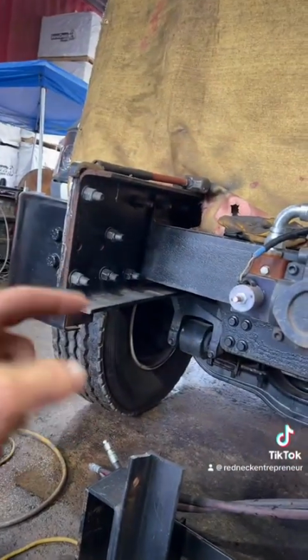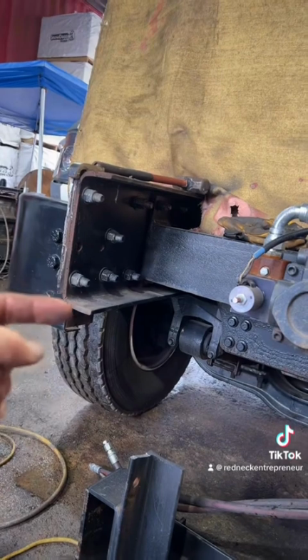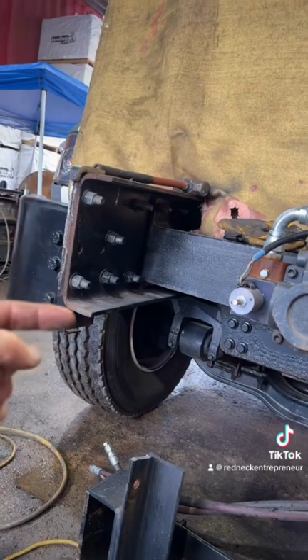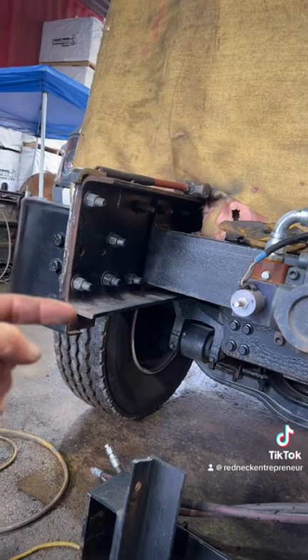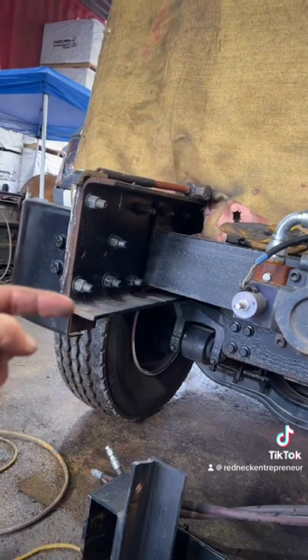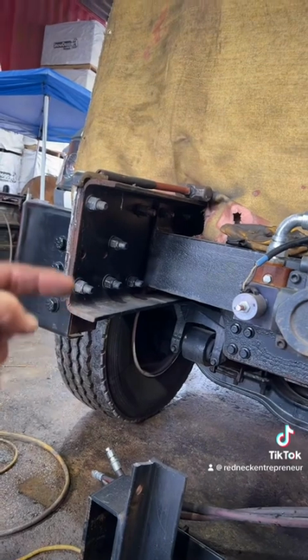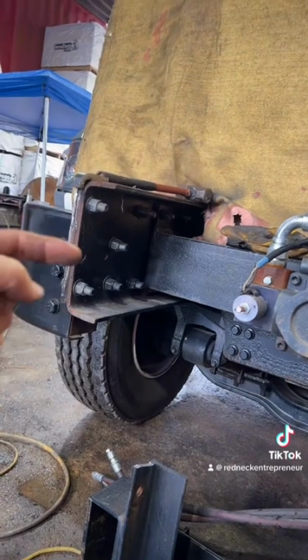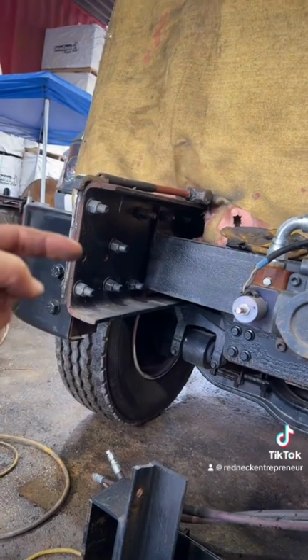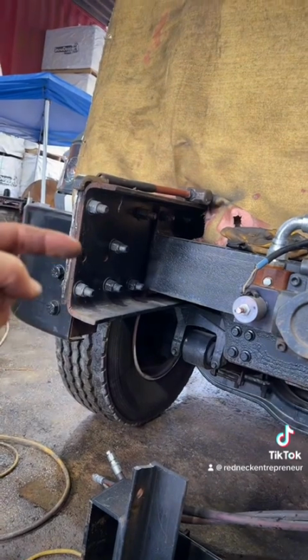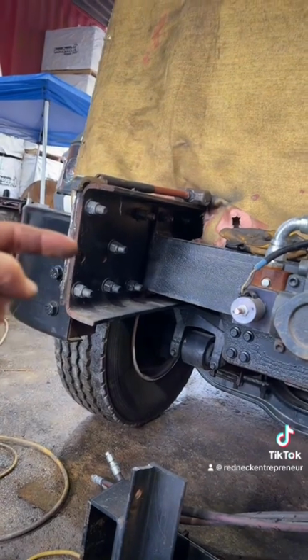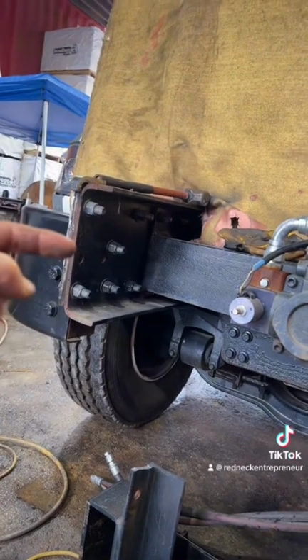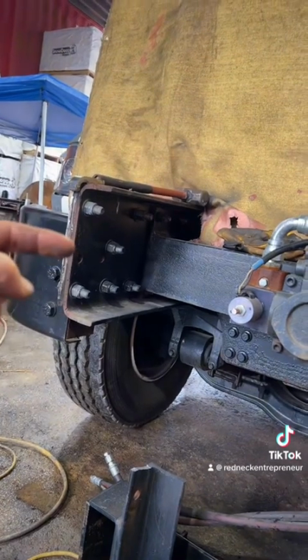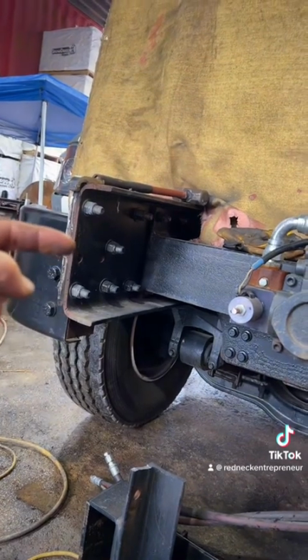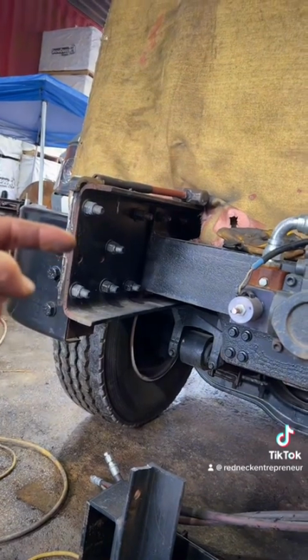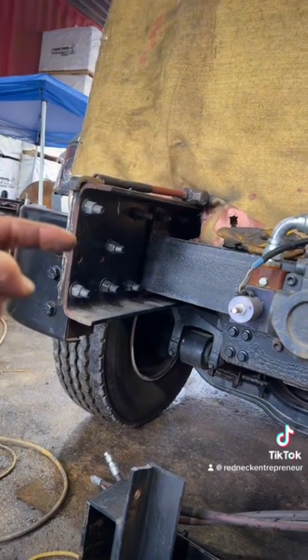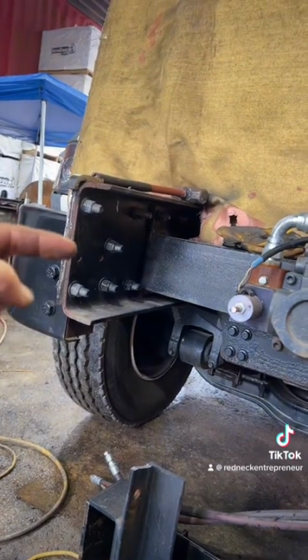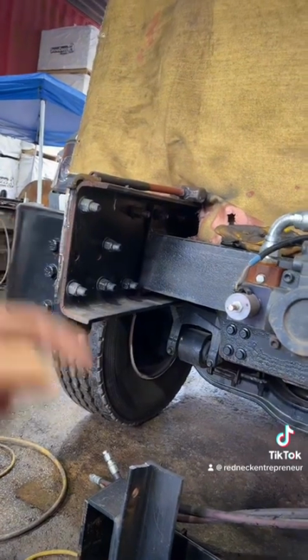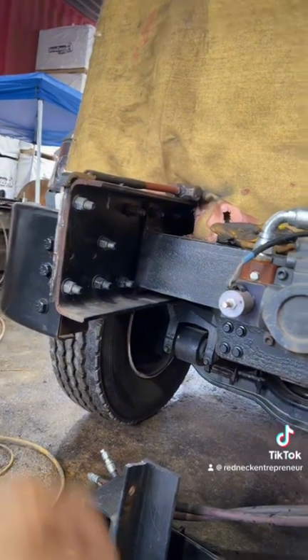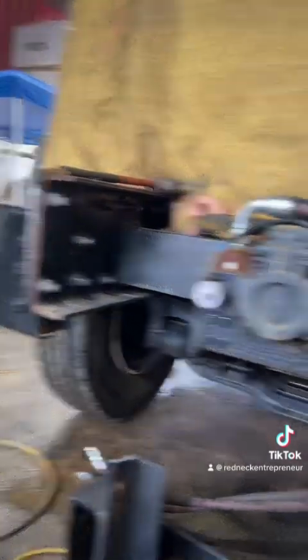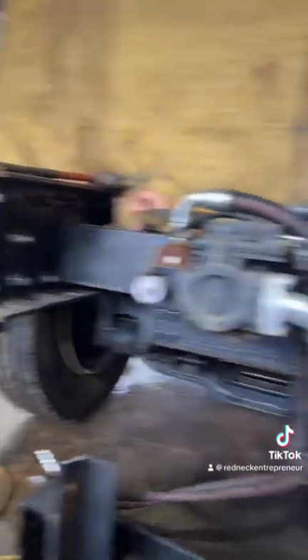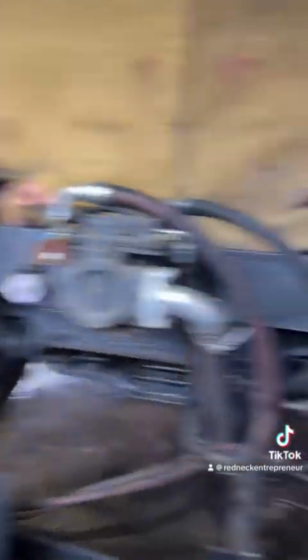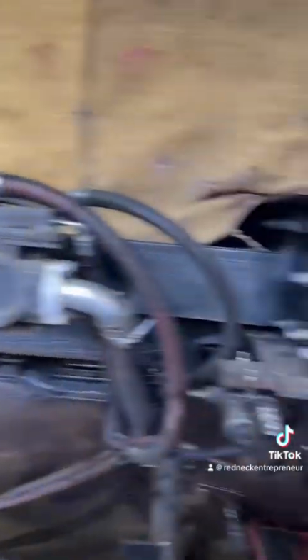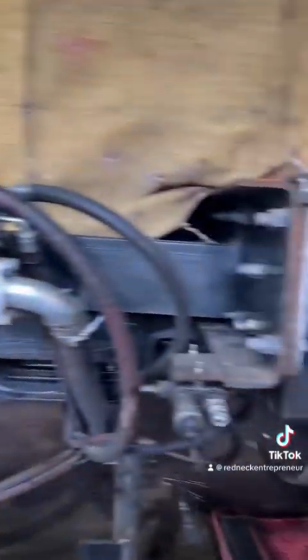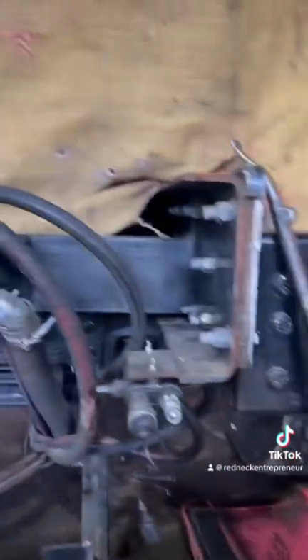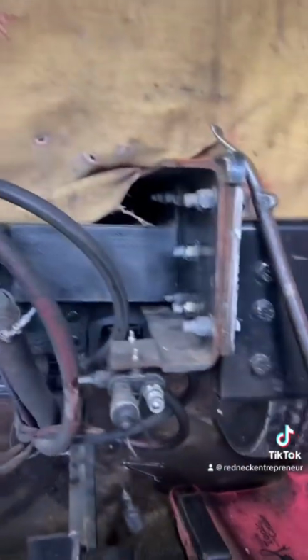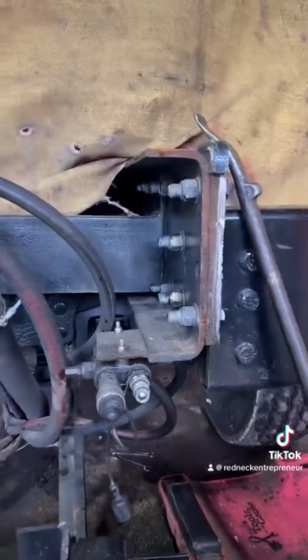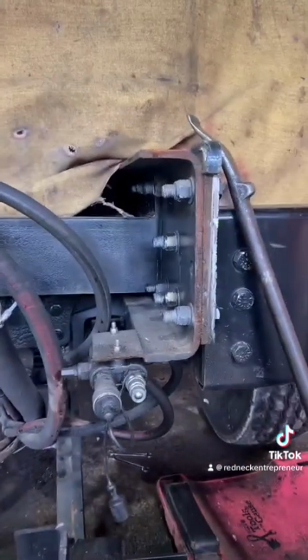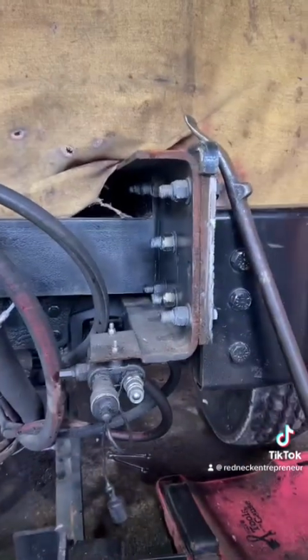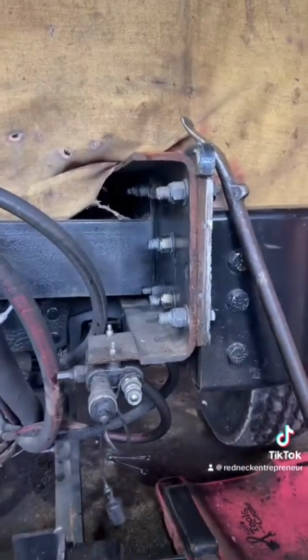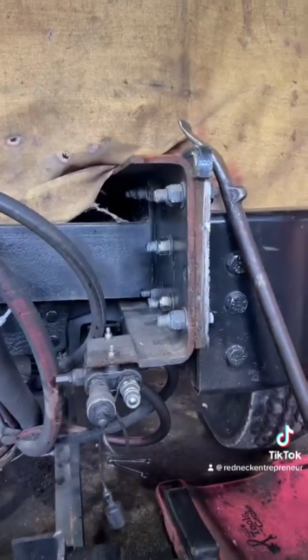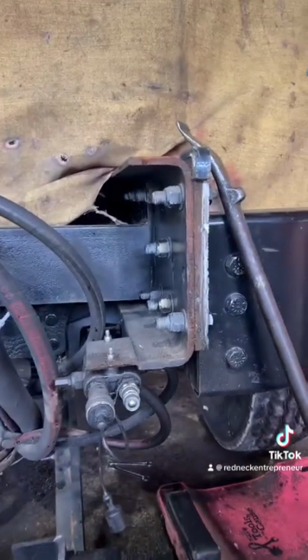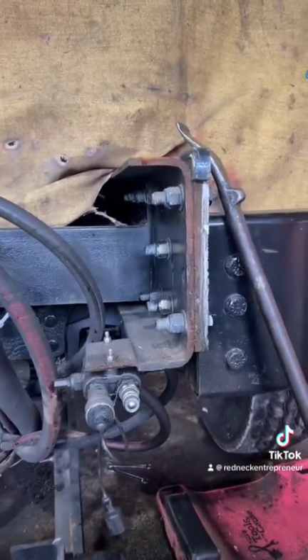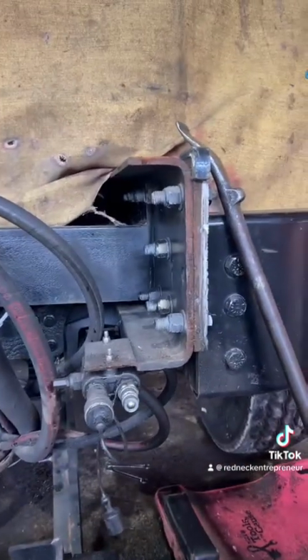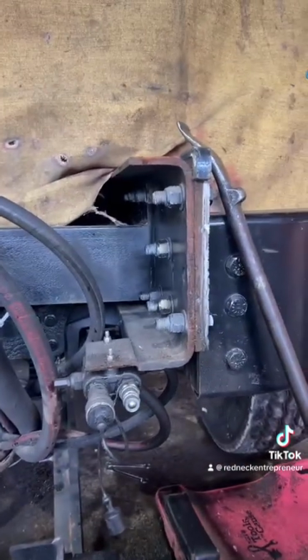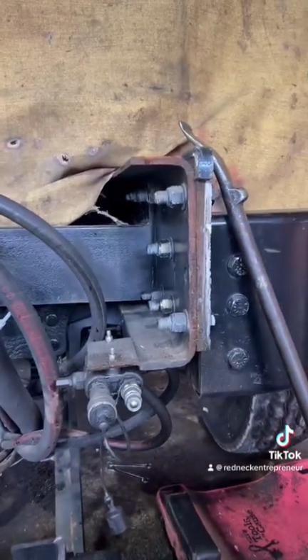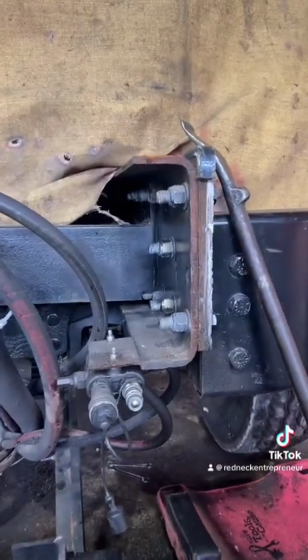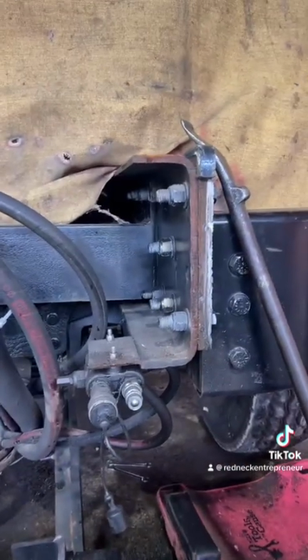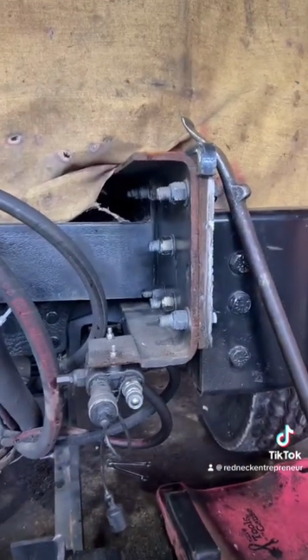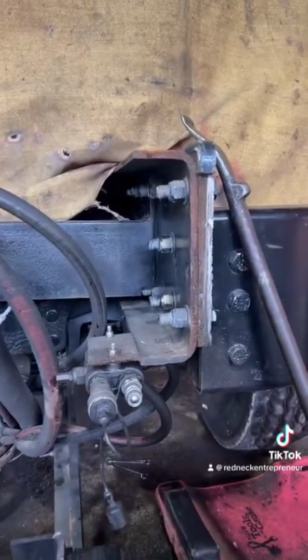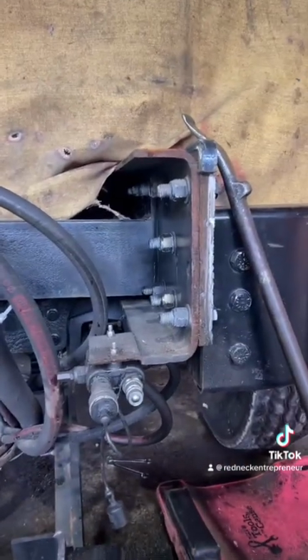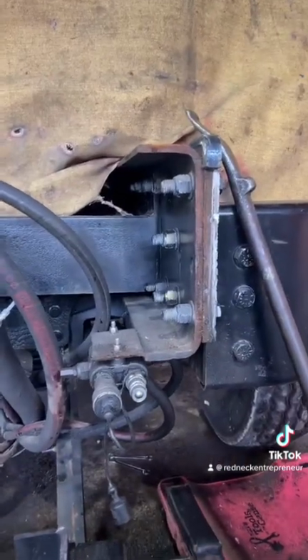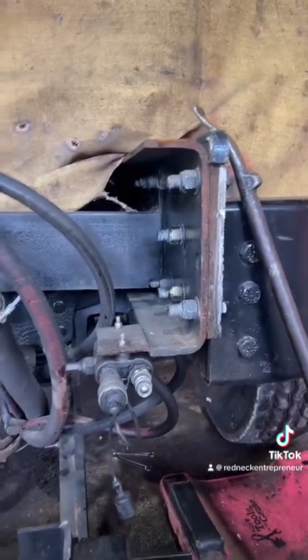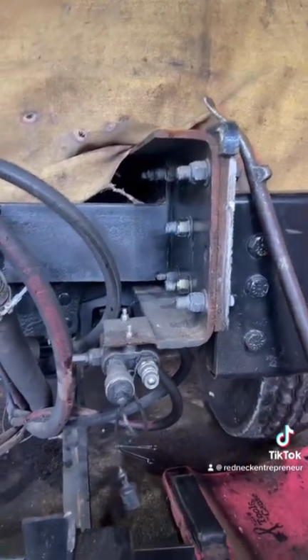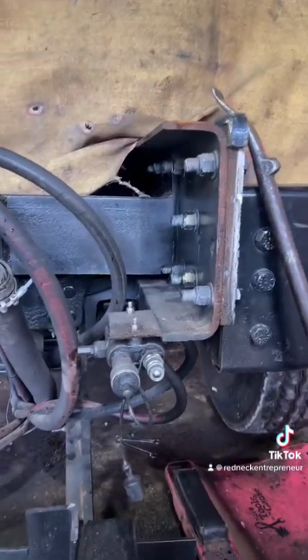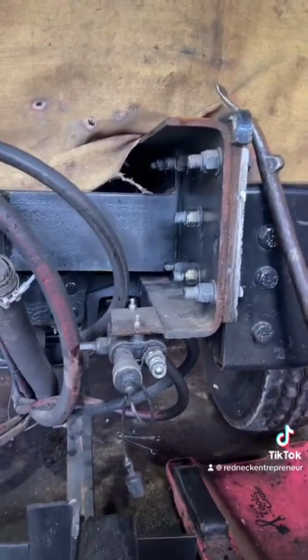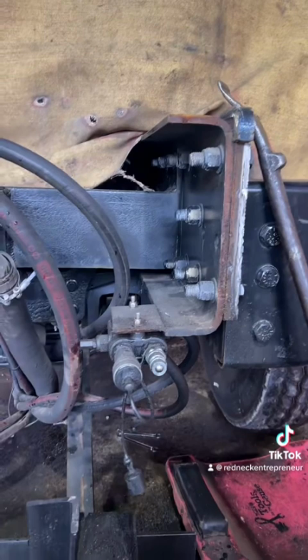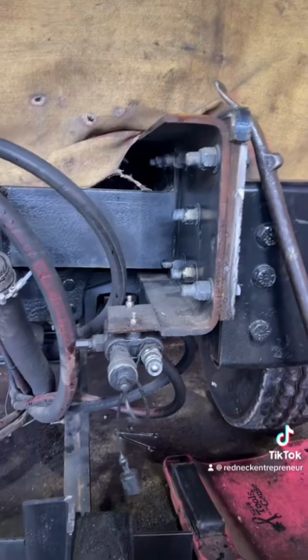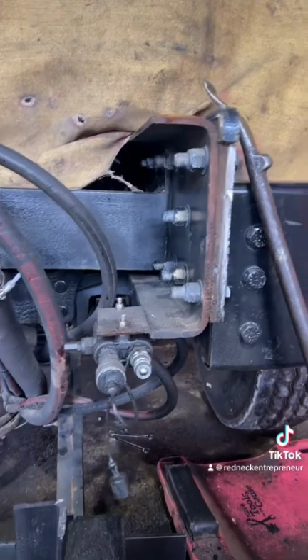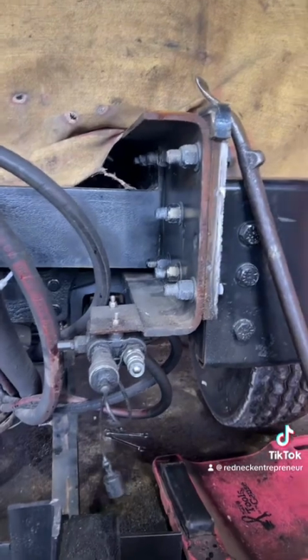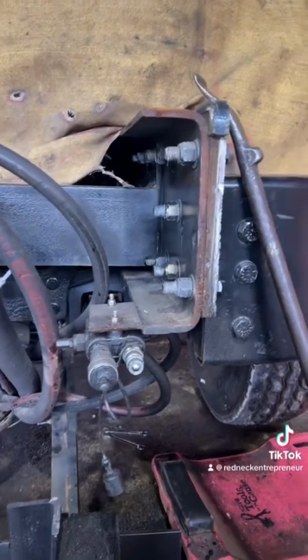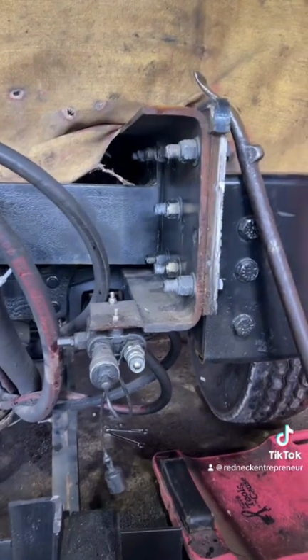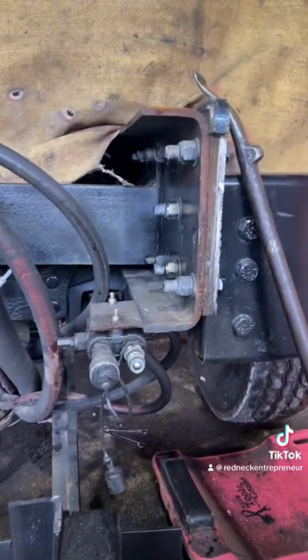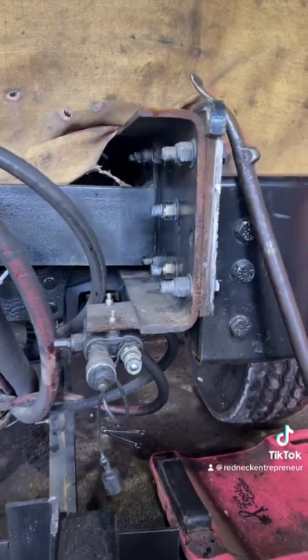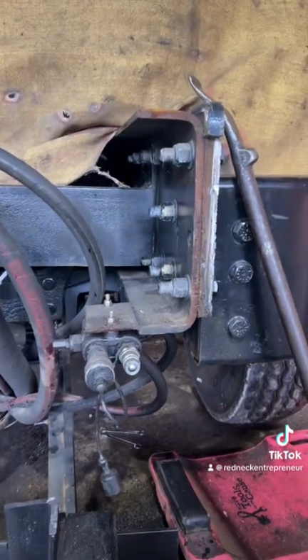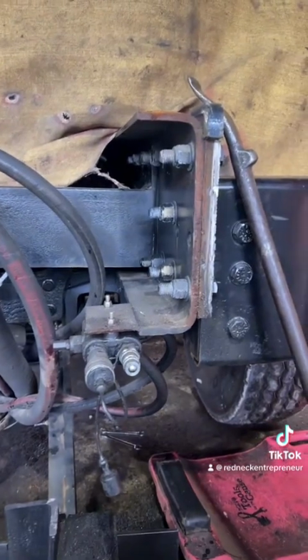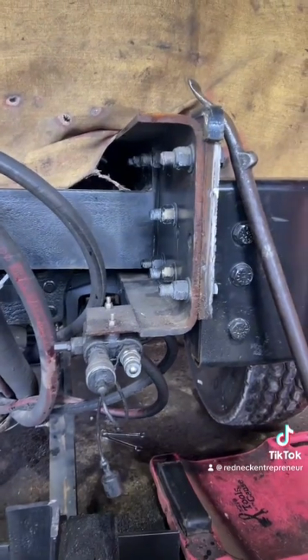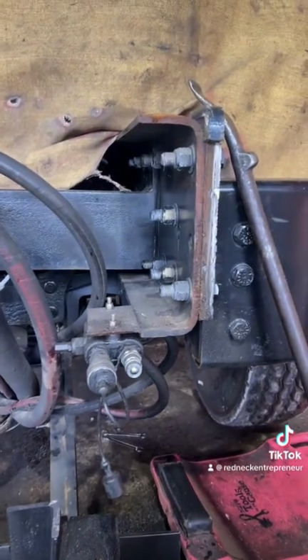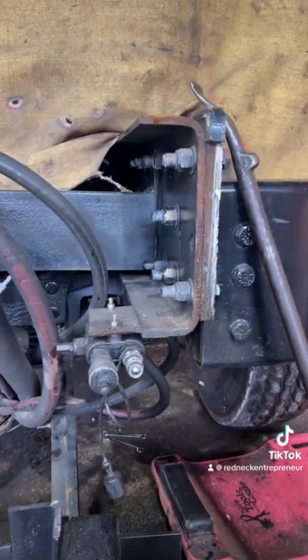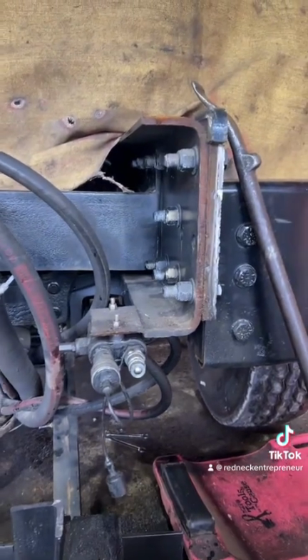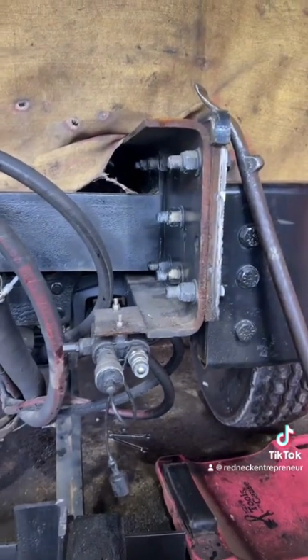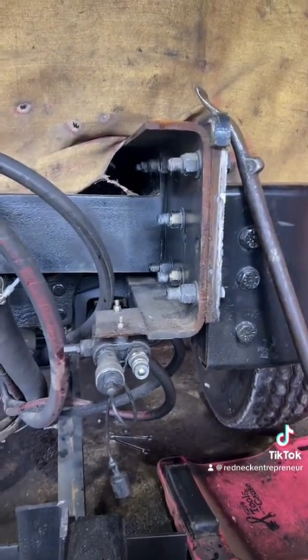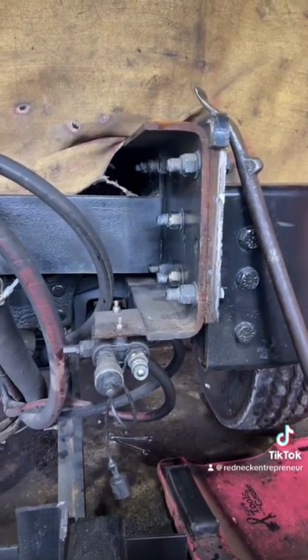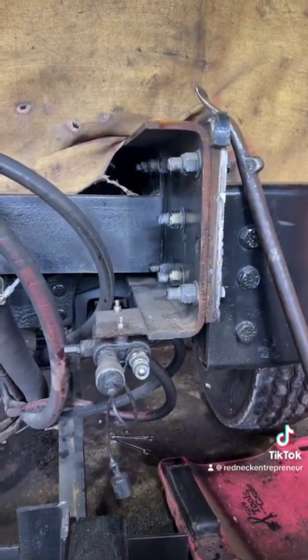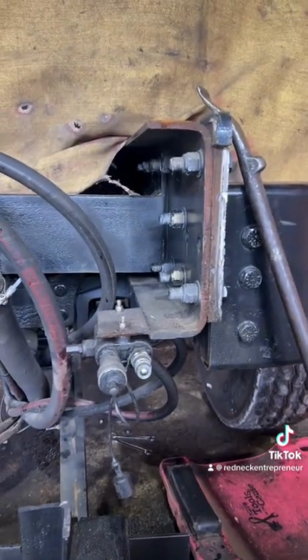No wonder that side failed — there was a split almost halfway up on this side. Yeah, this thing is a death trap.